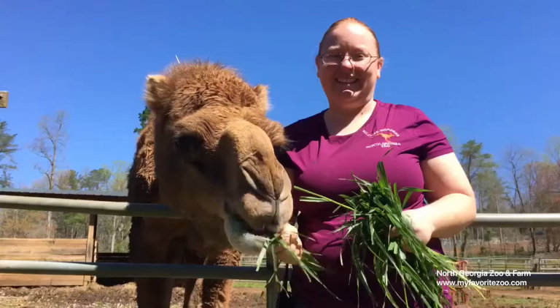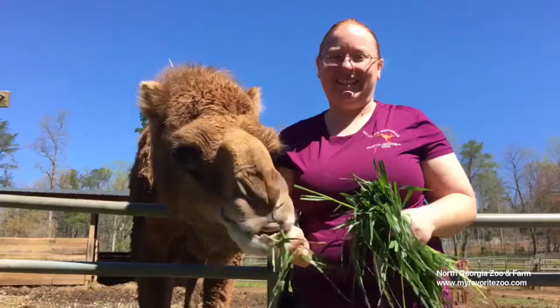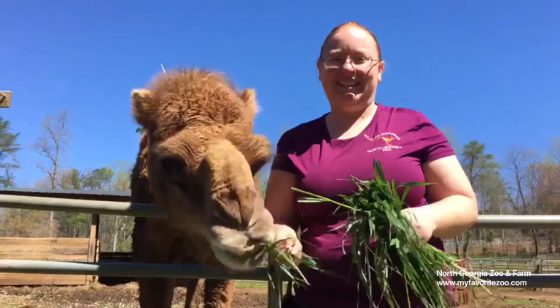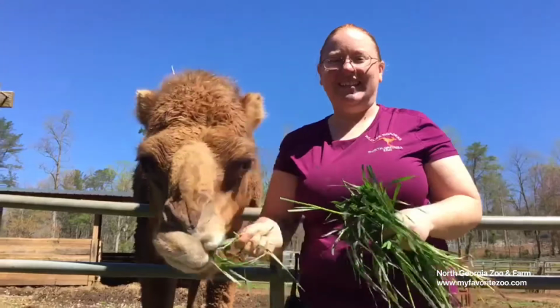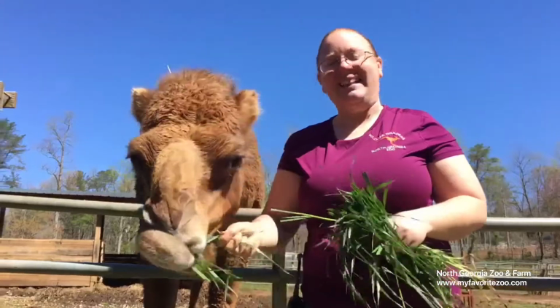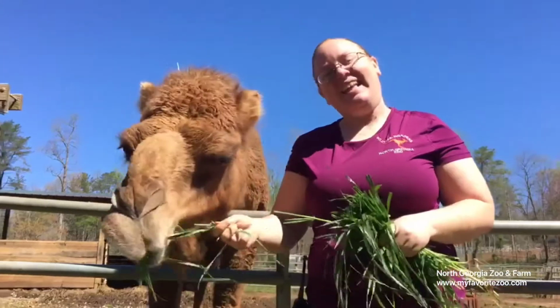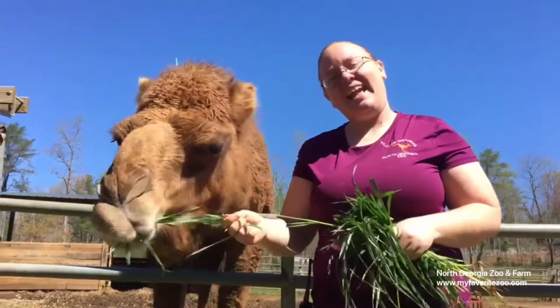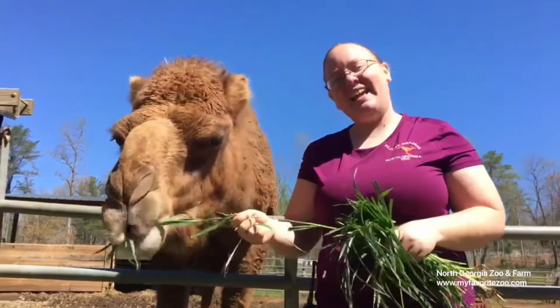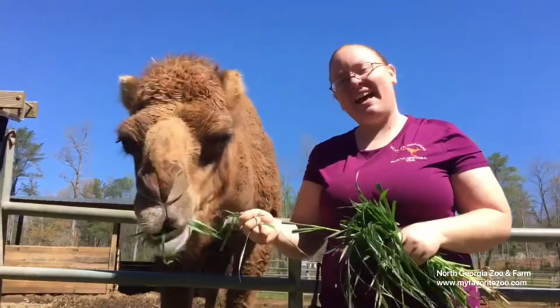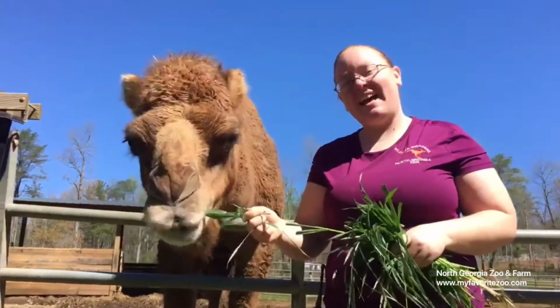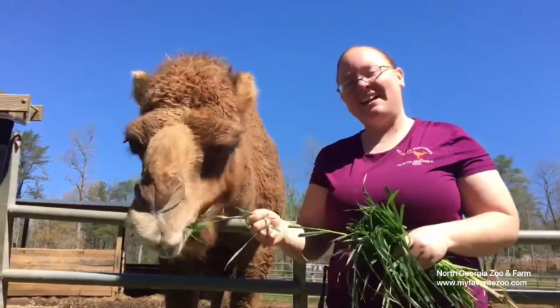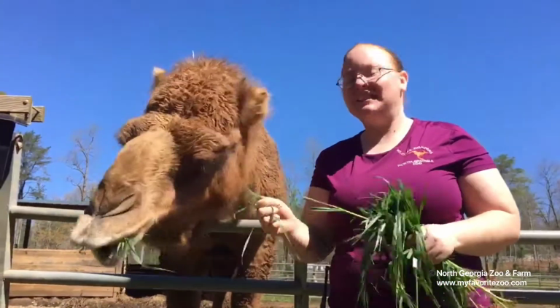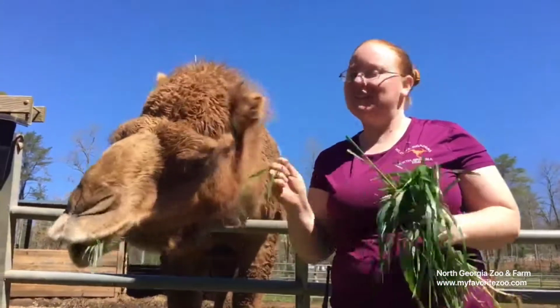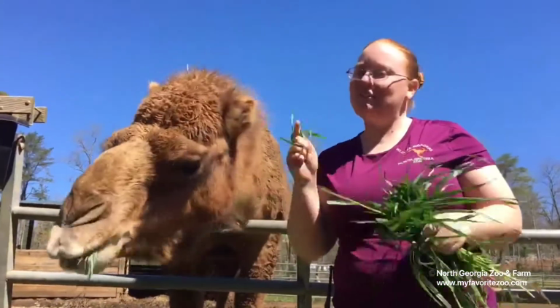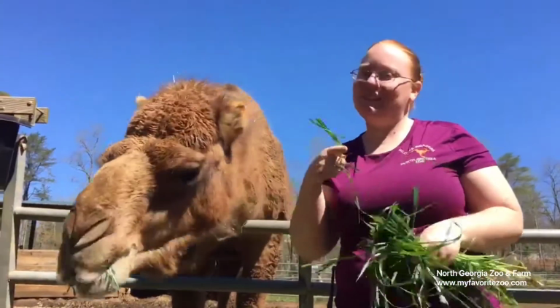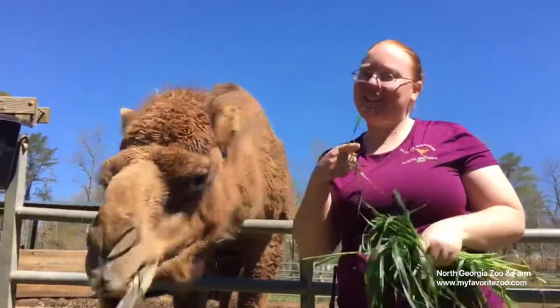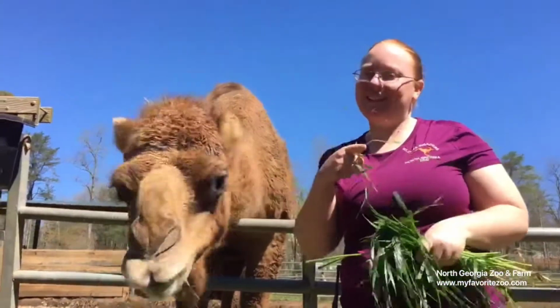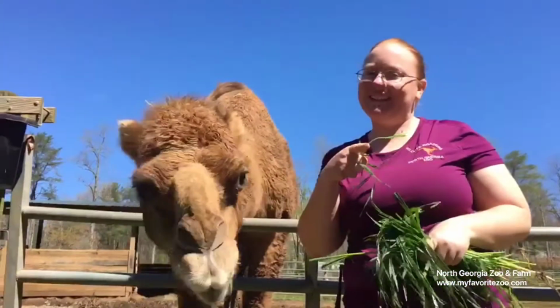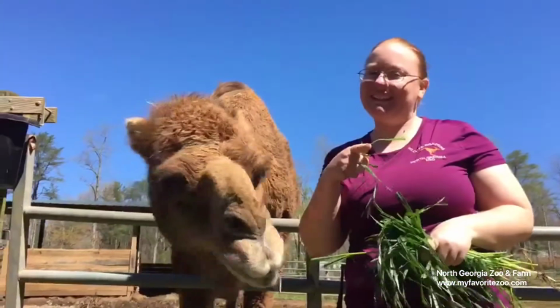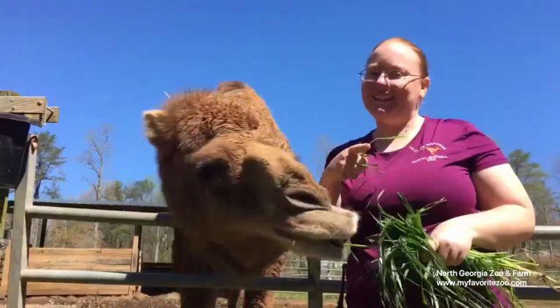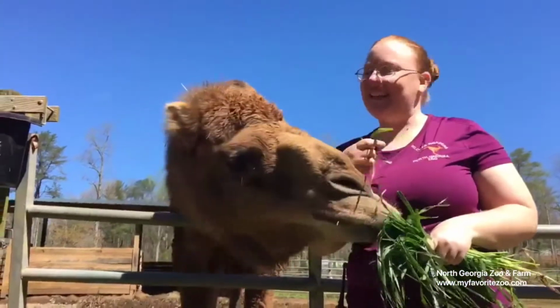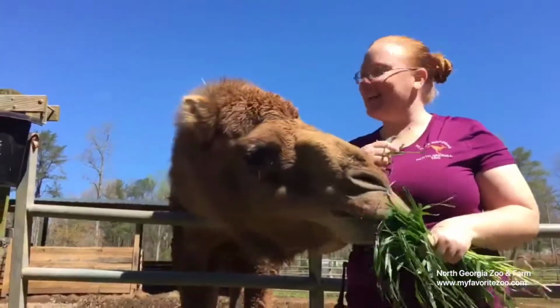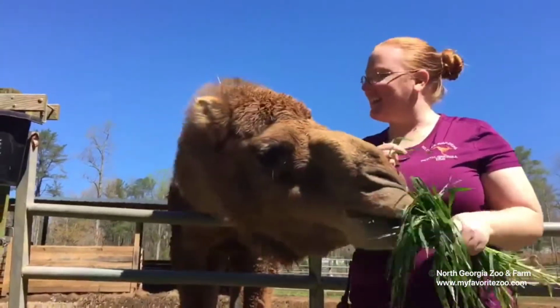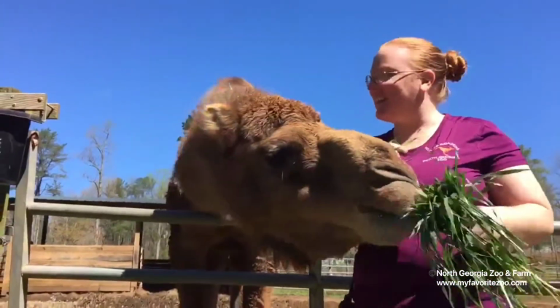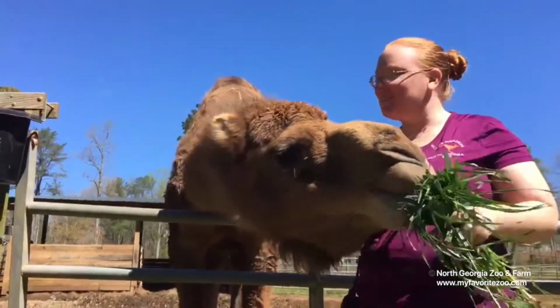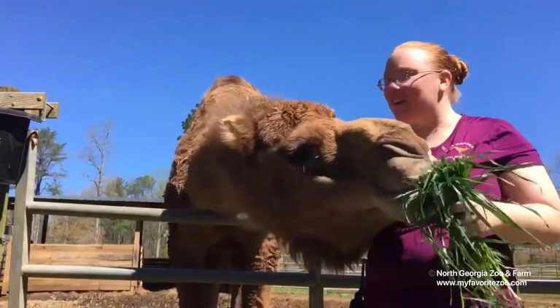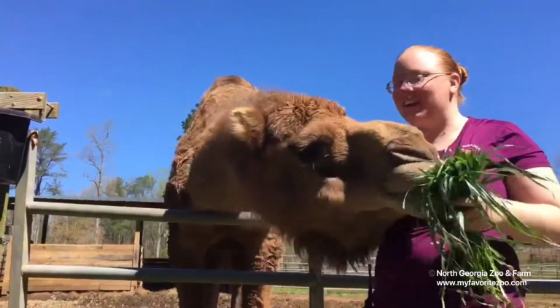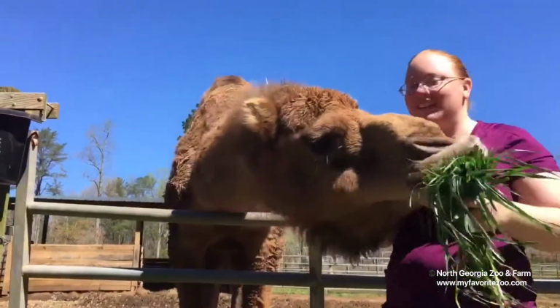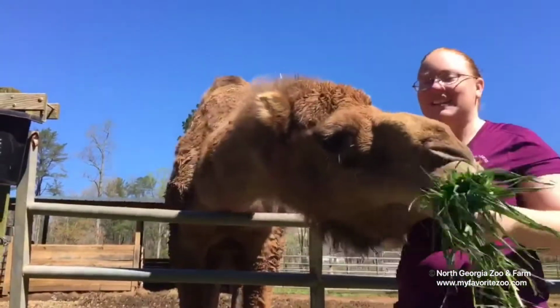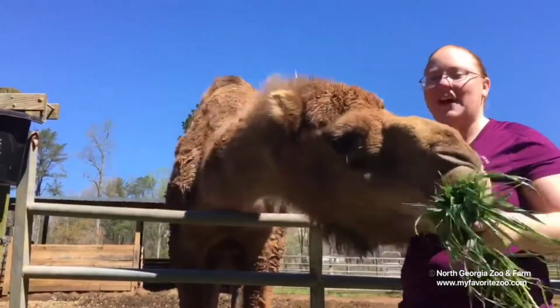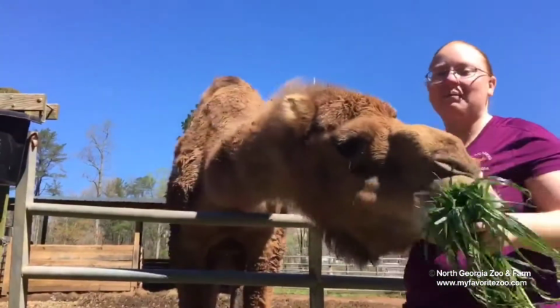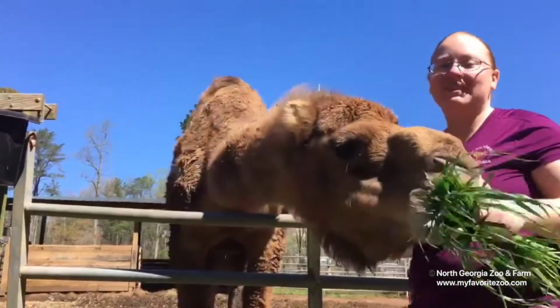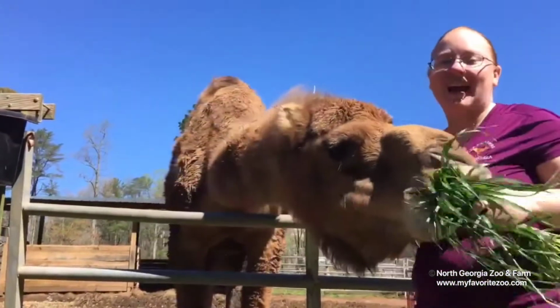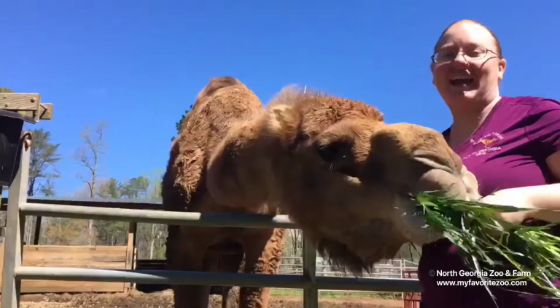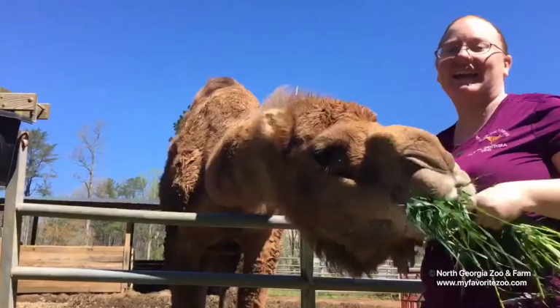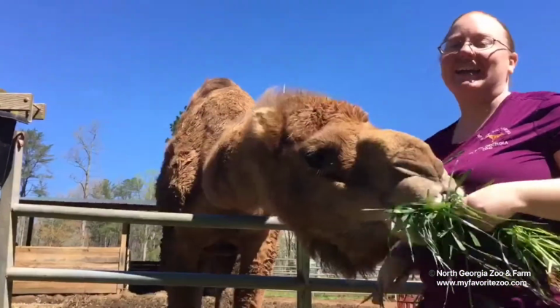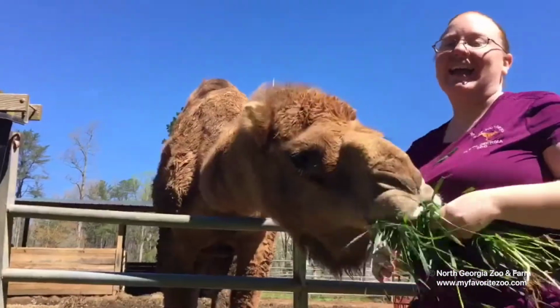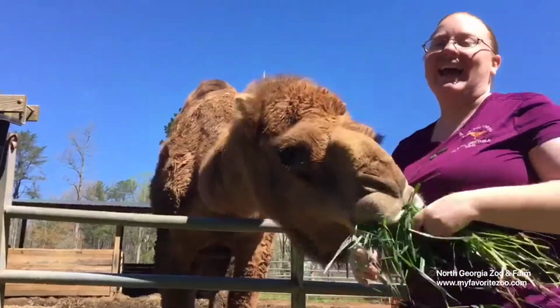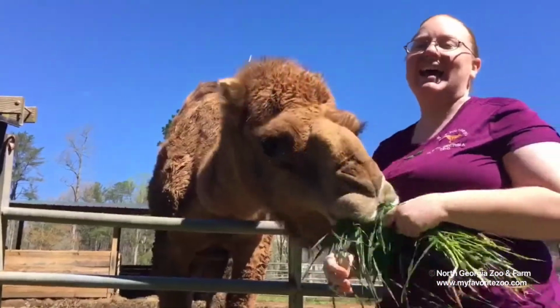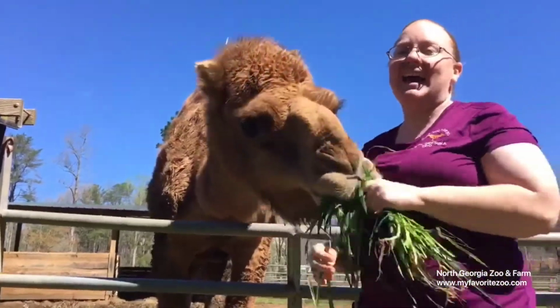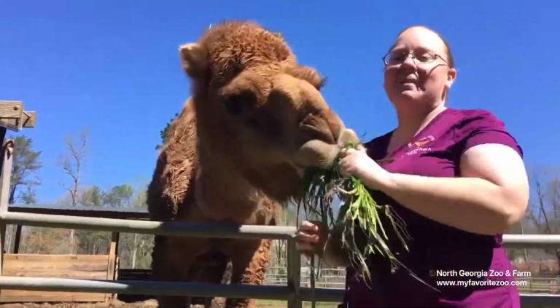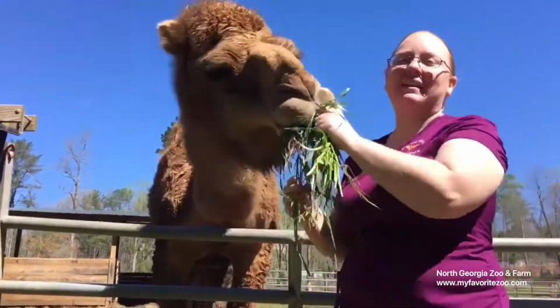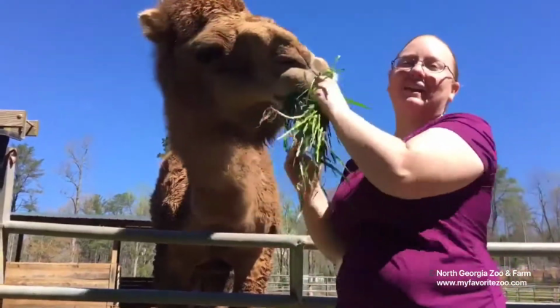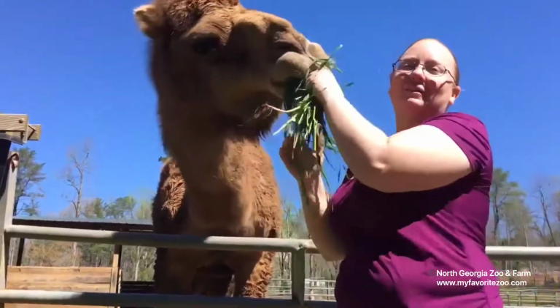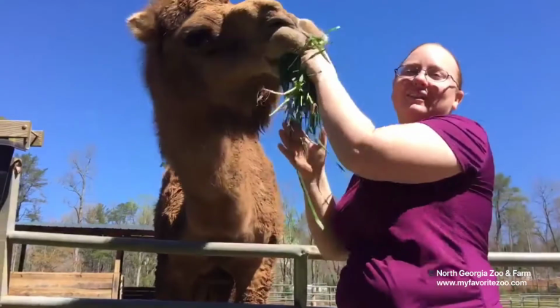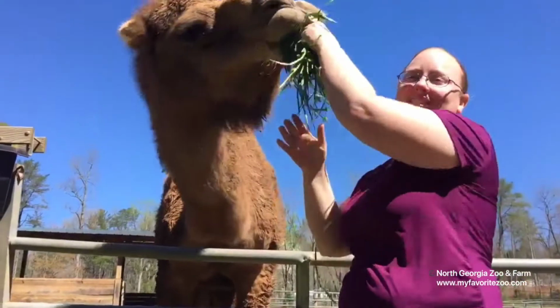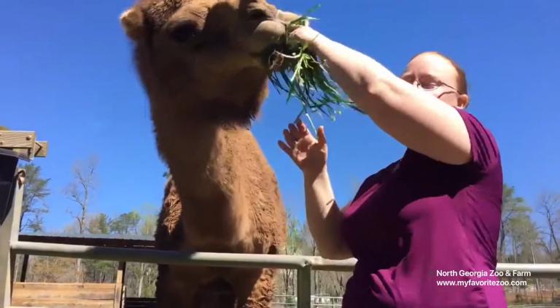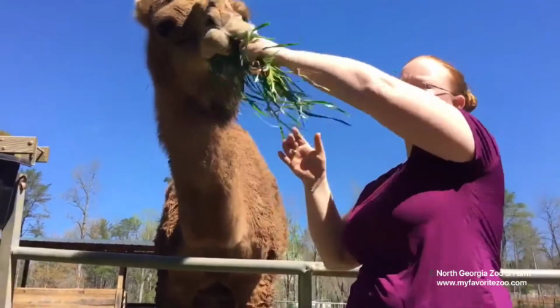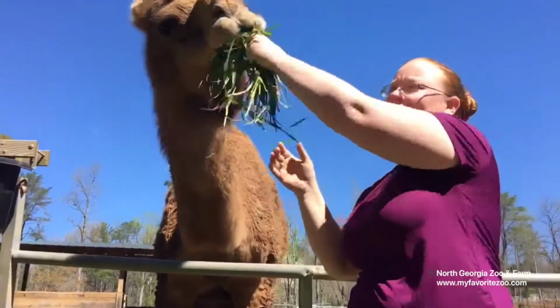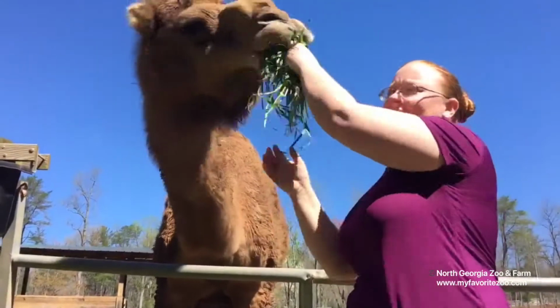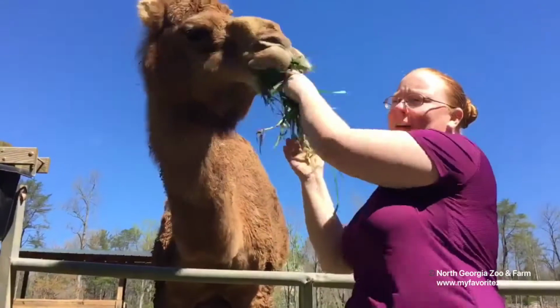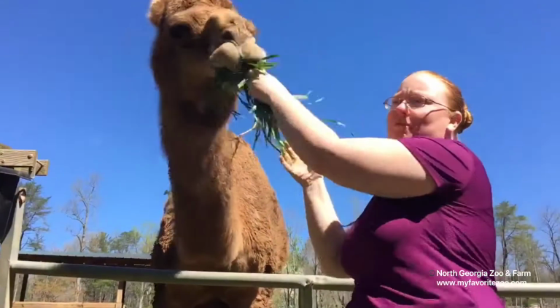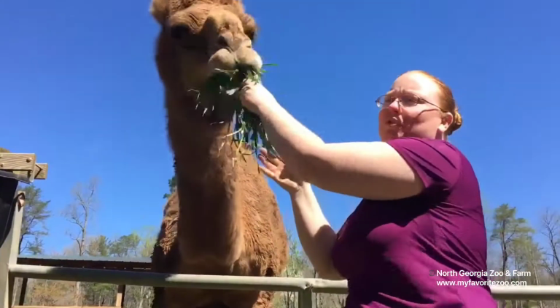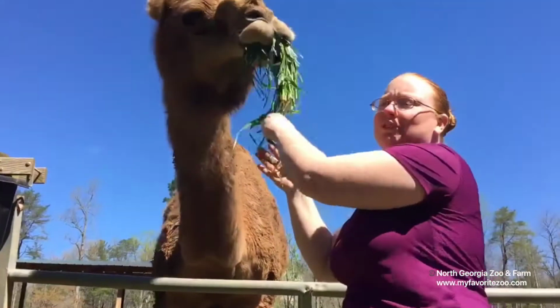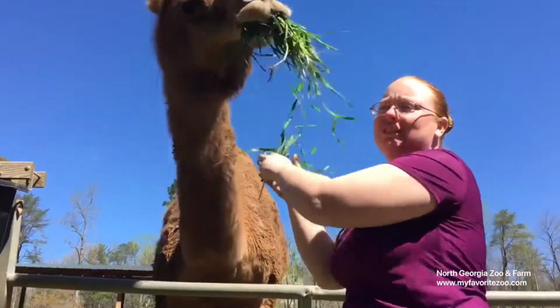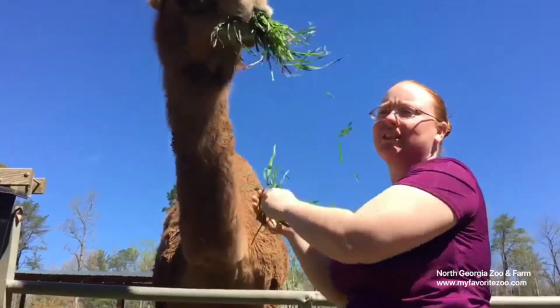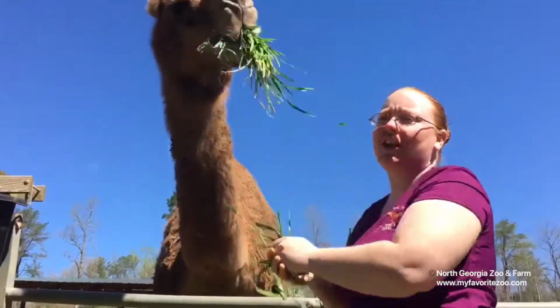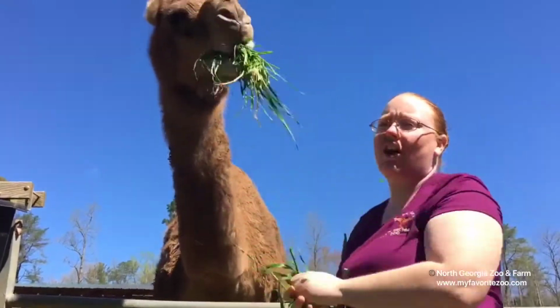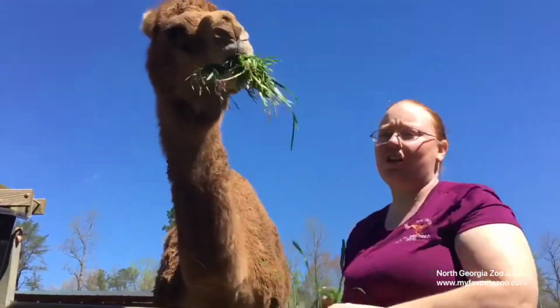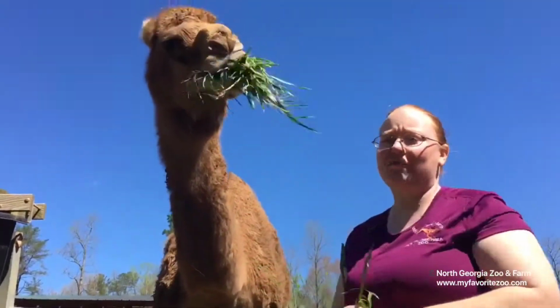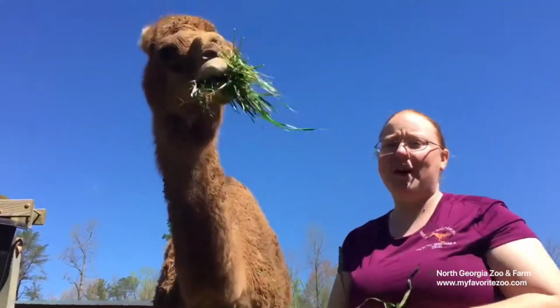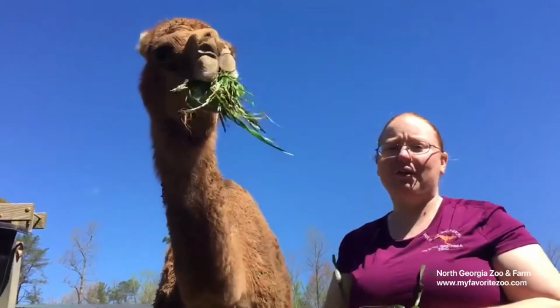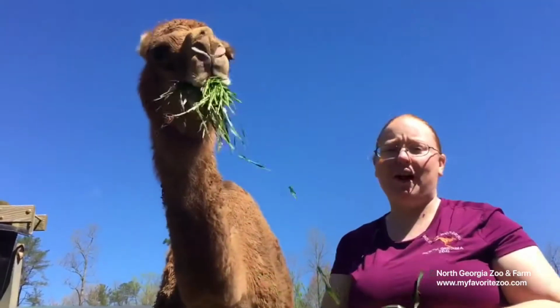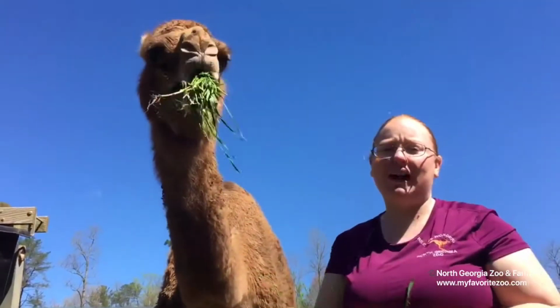Hey guys, do you know what day it is? That's right, it's hump day and I'm here with Sammy the Camel who's stealing all of my grass.